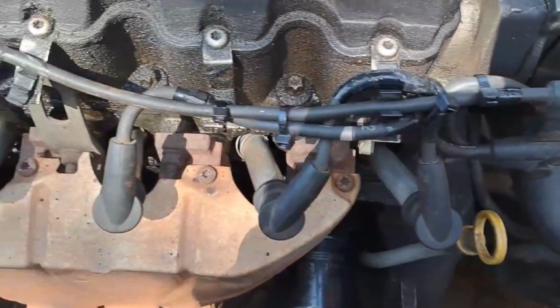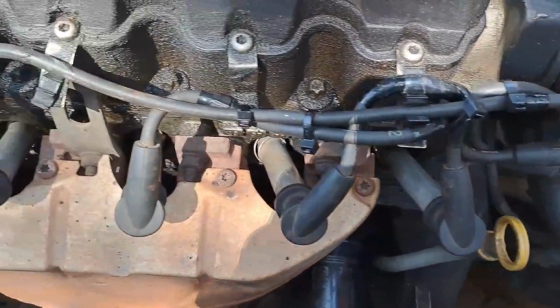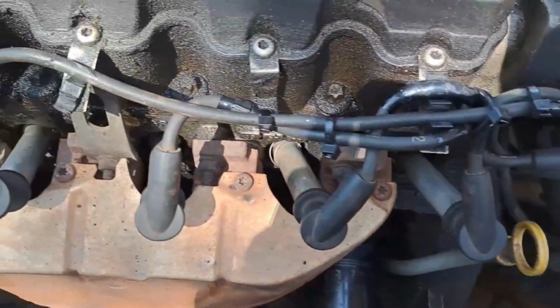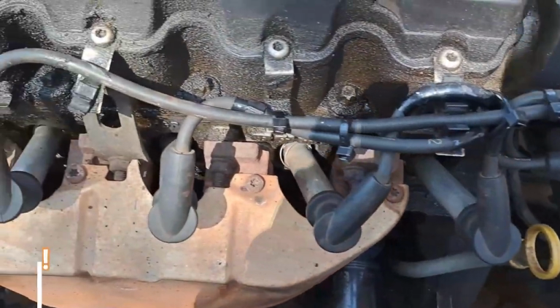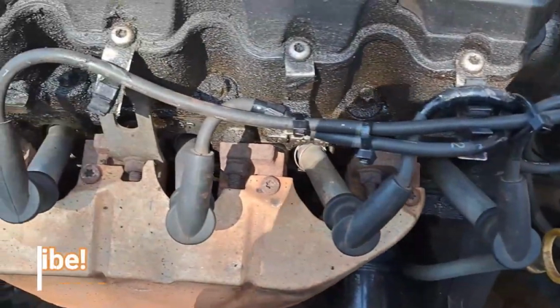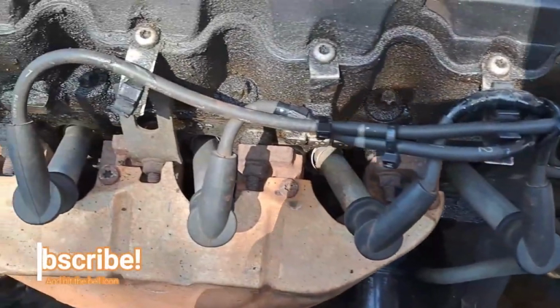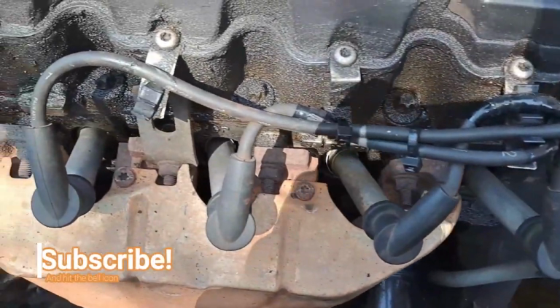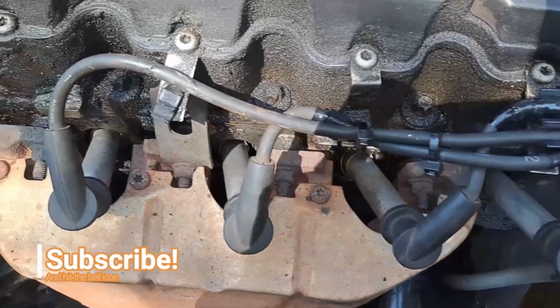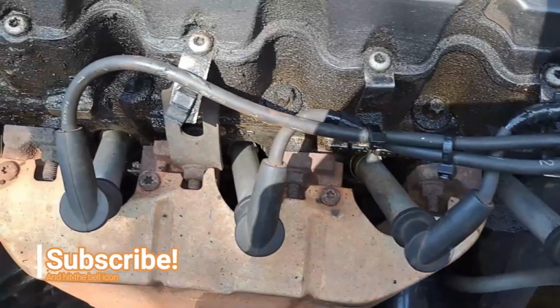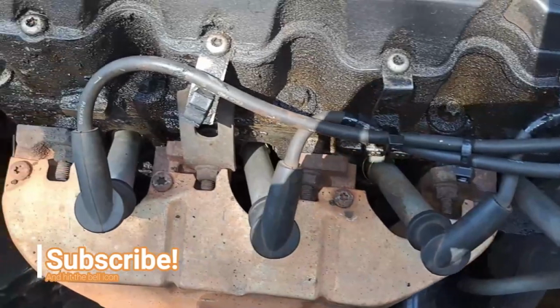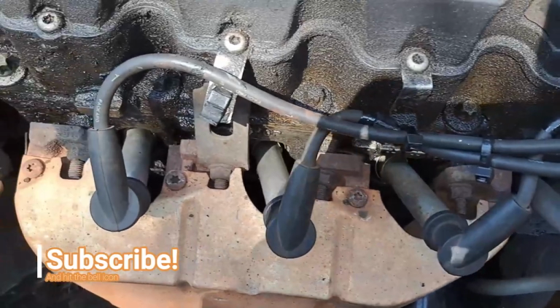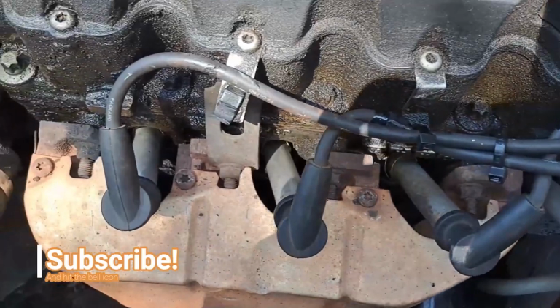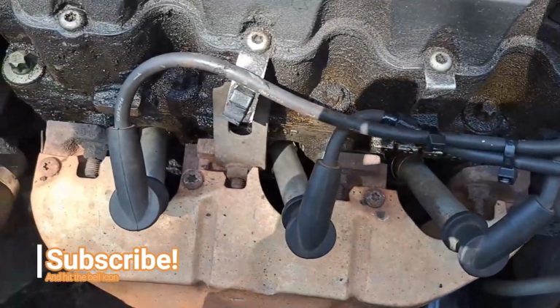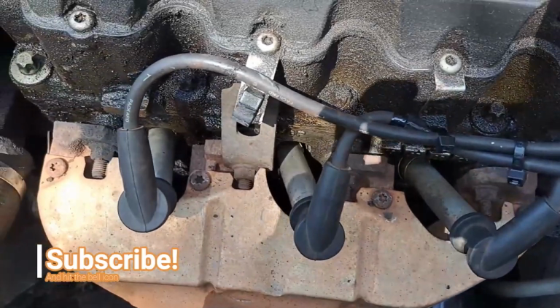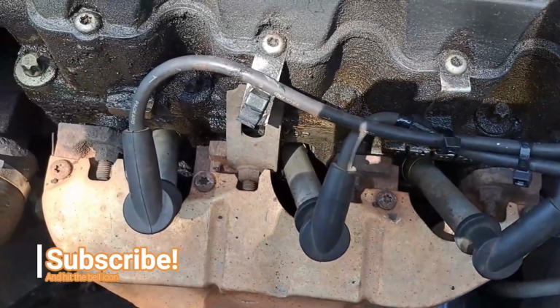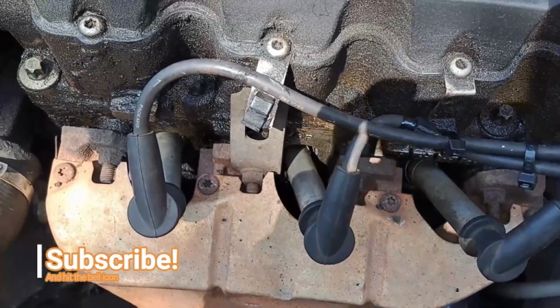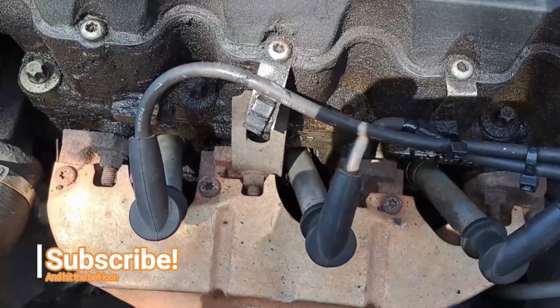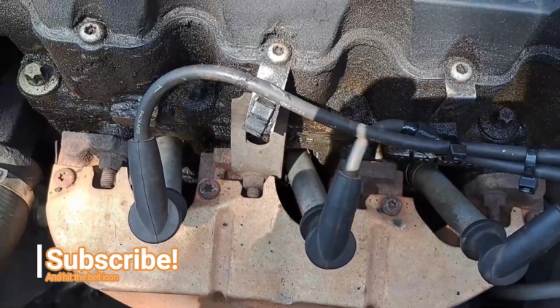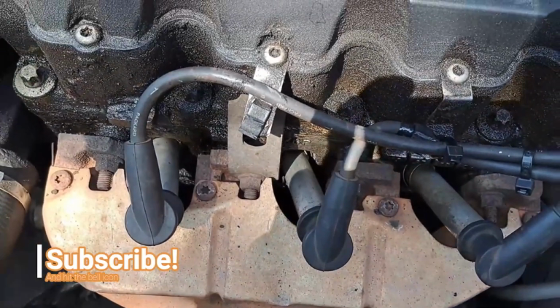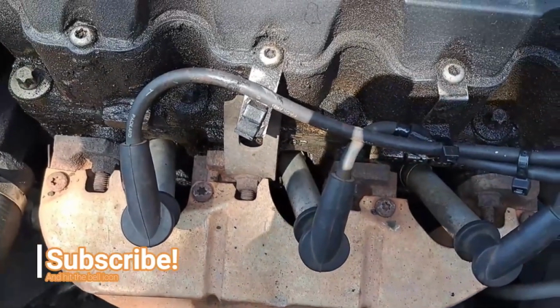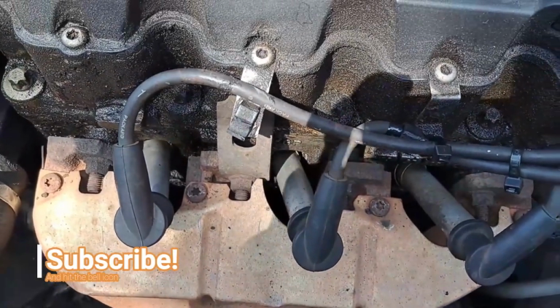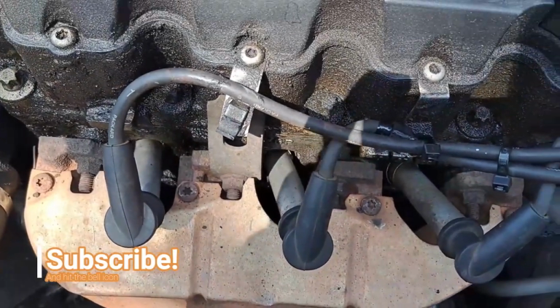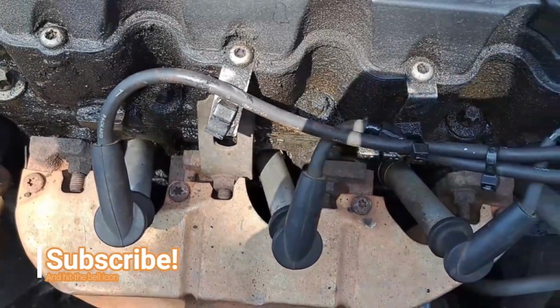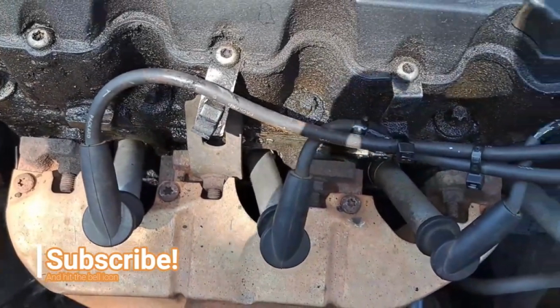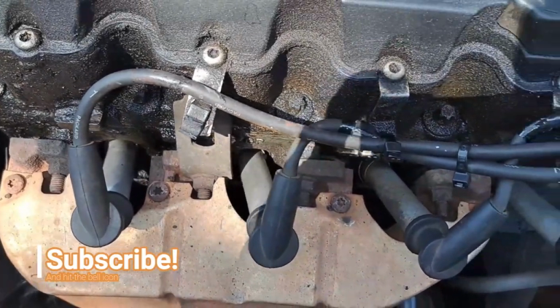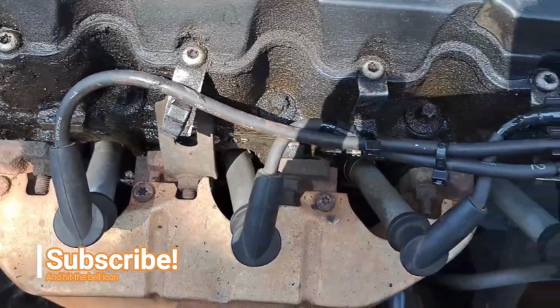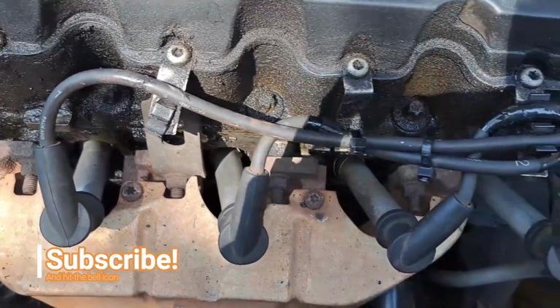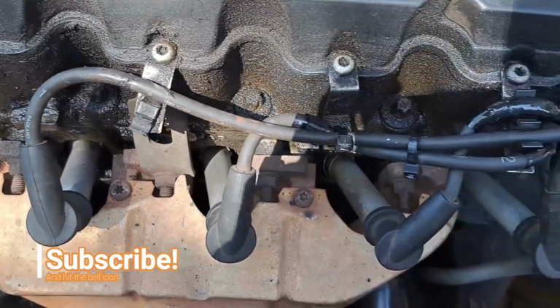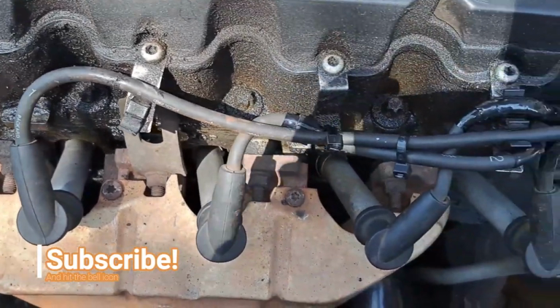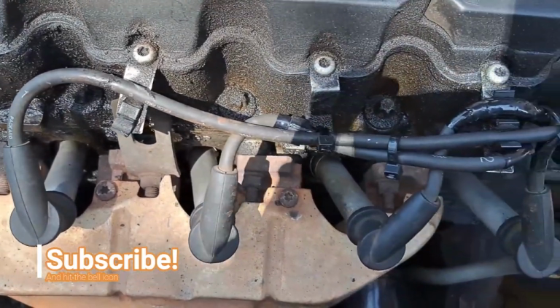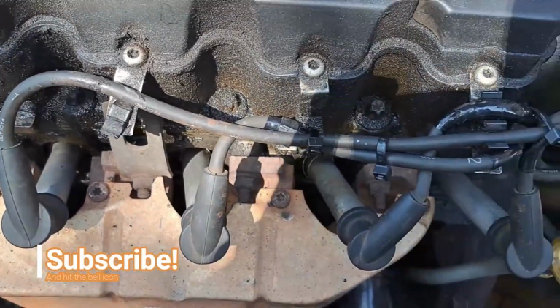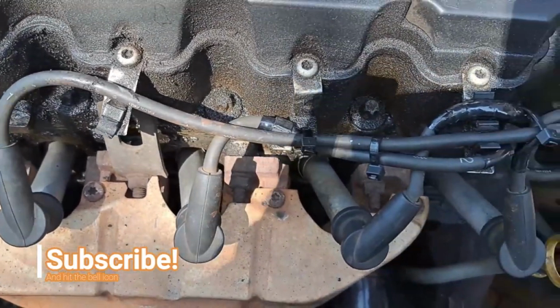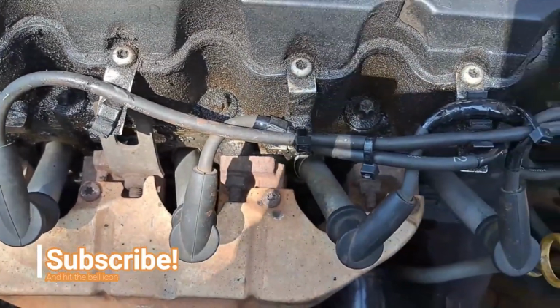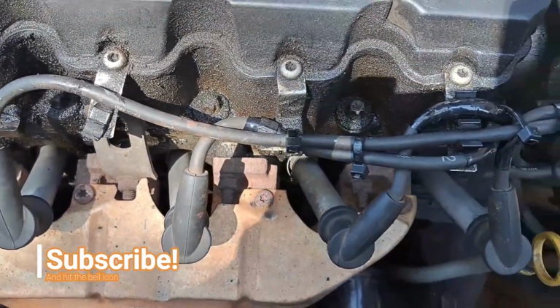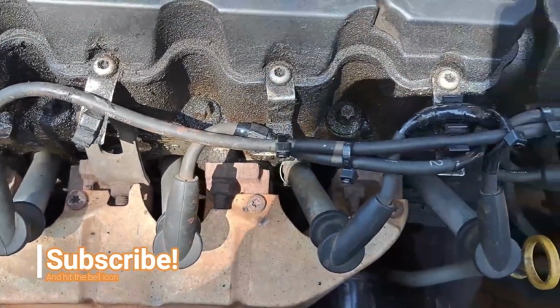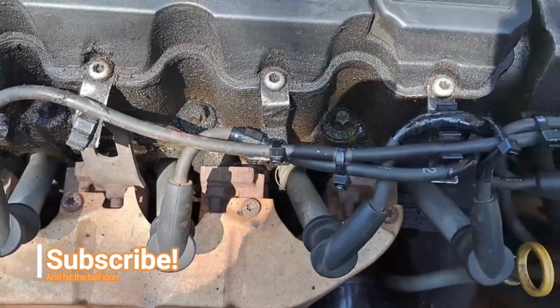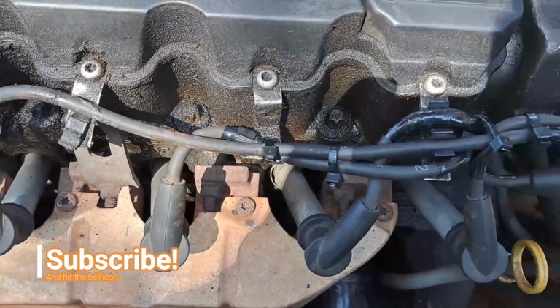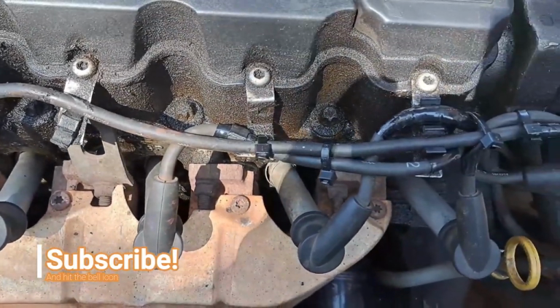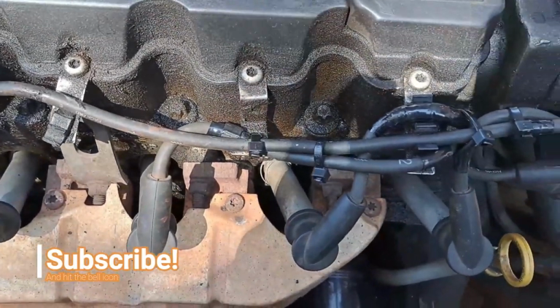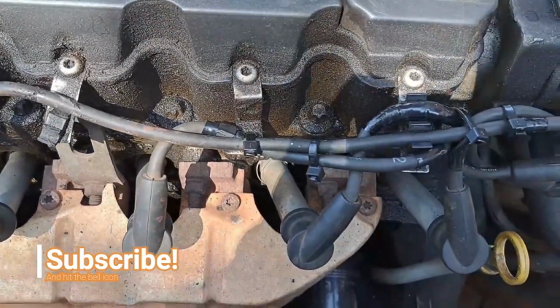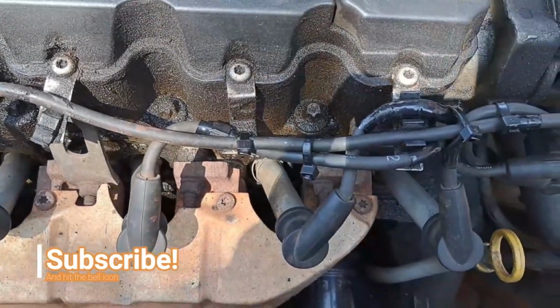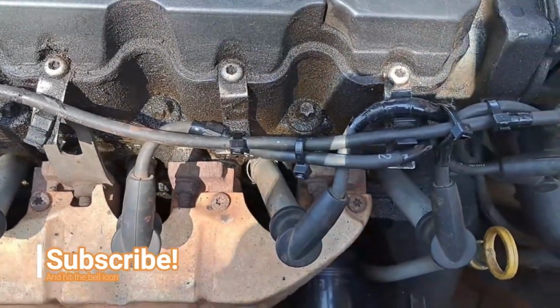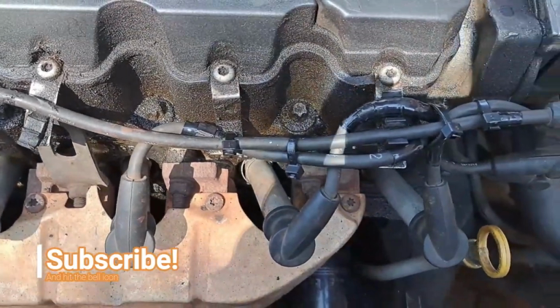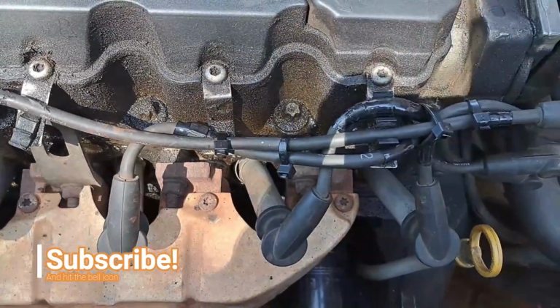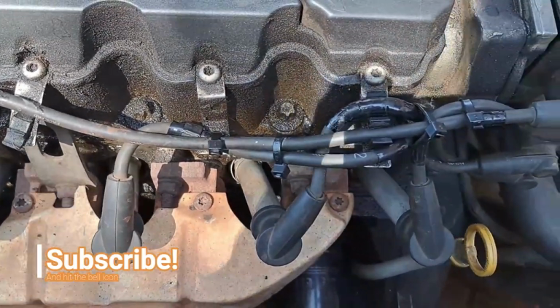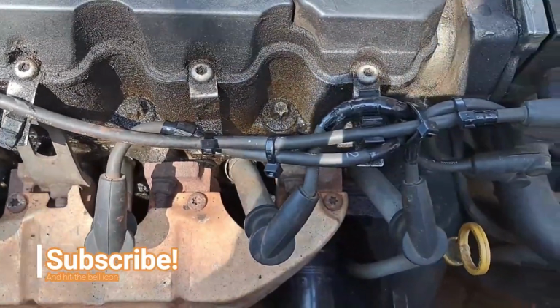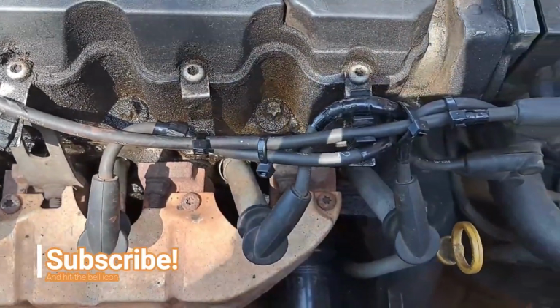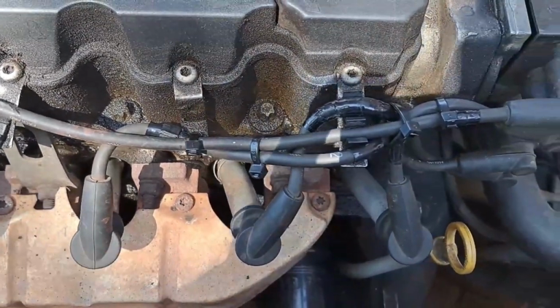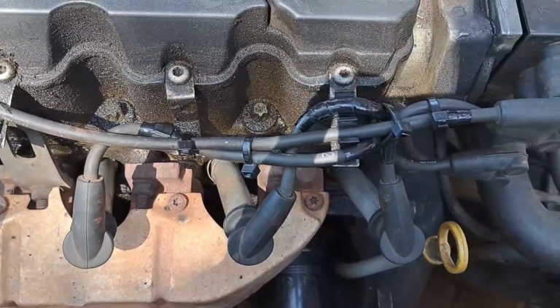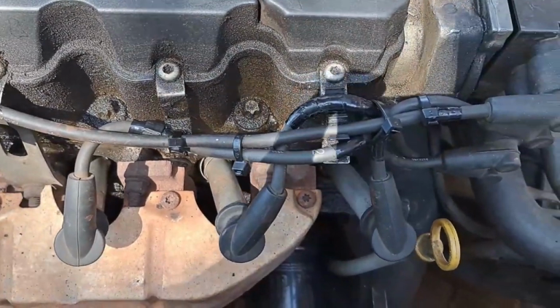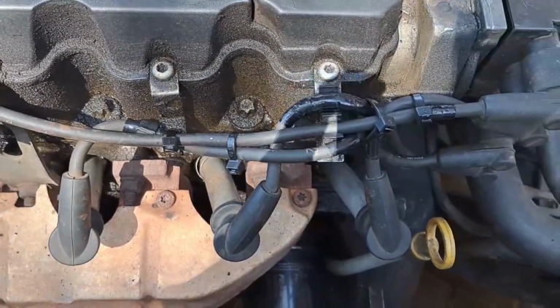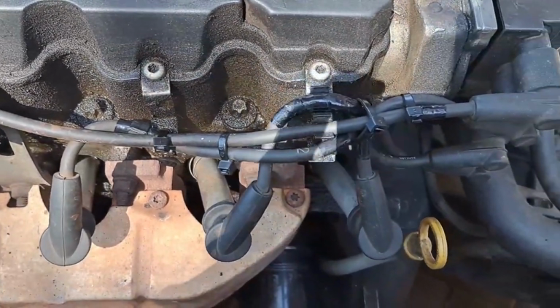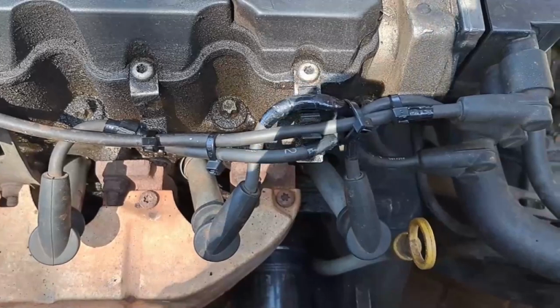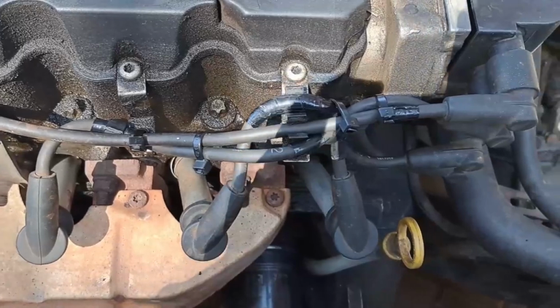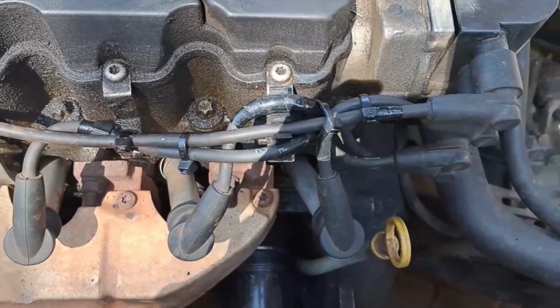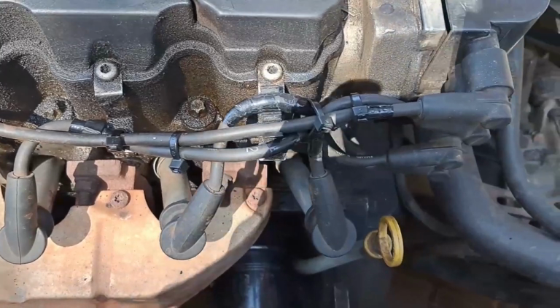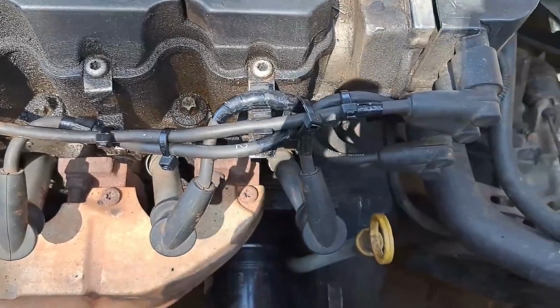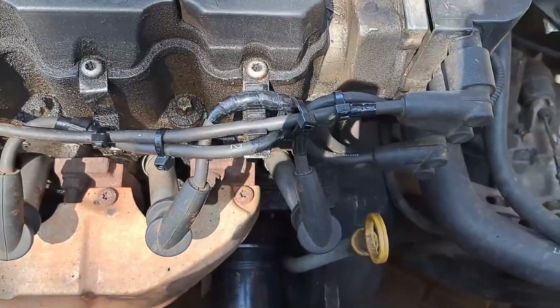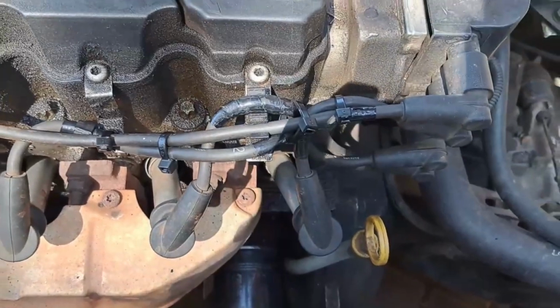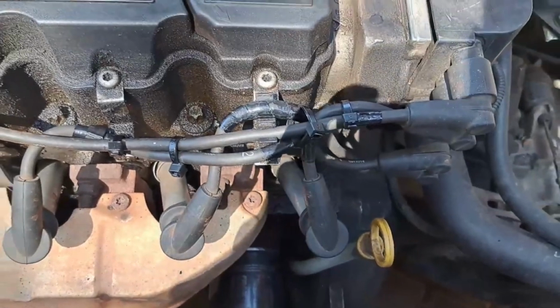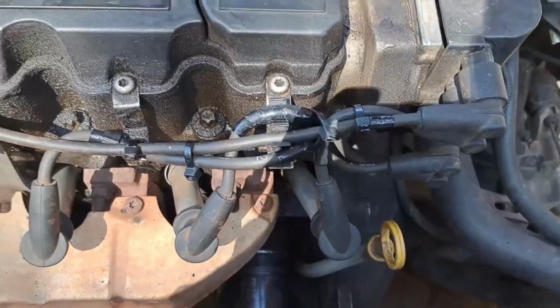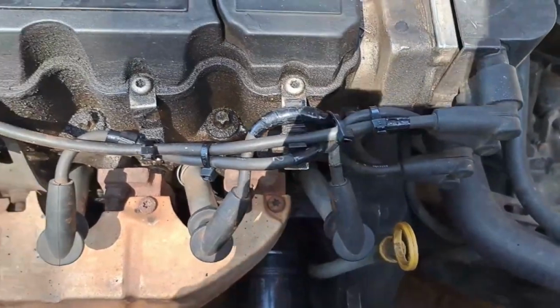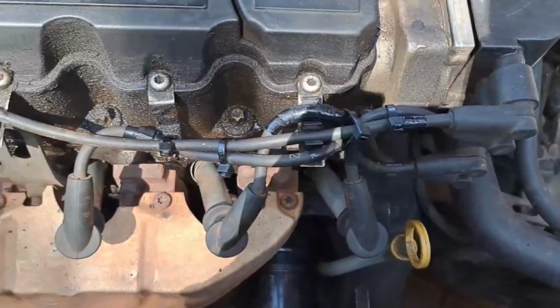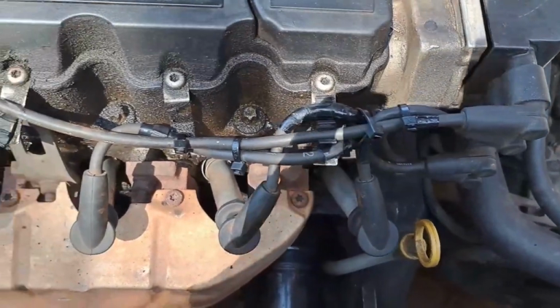Now at least we know that the cables are safe until they break again — then I will have to replace them.